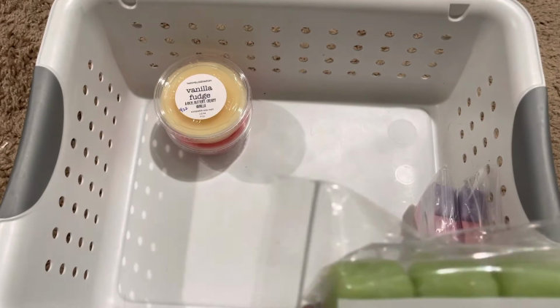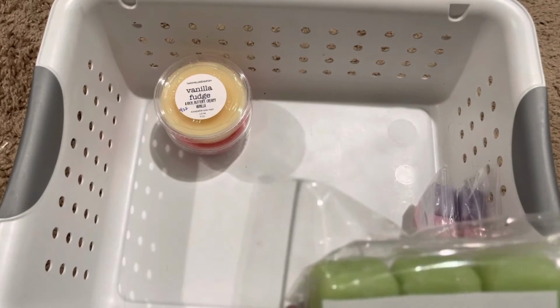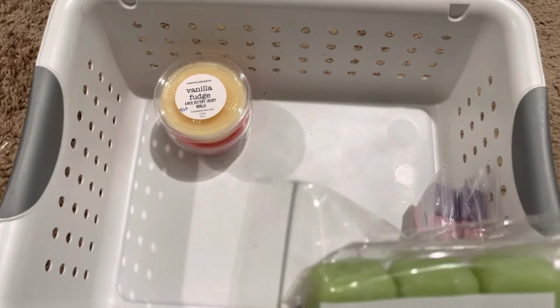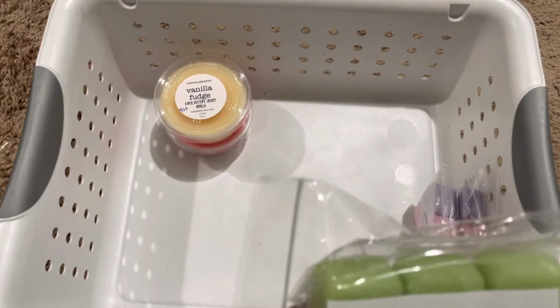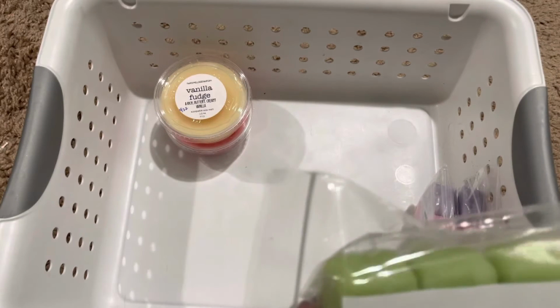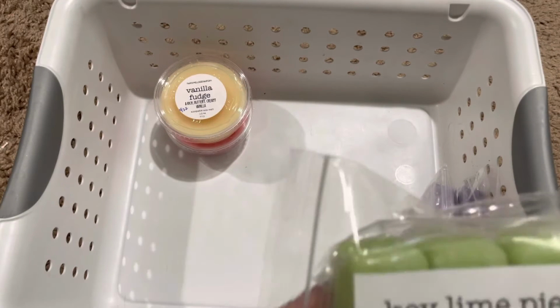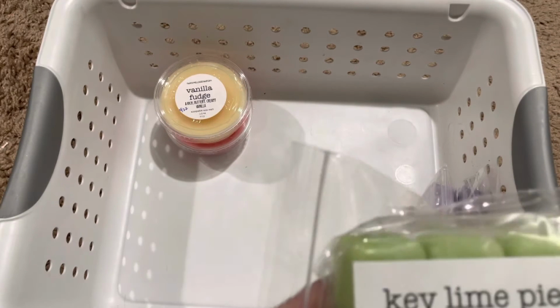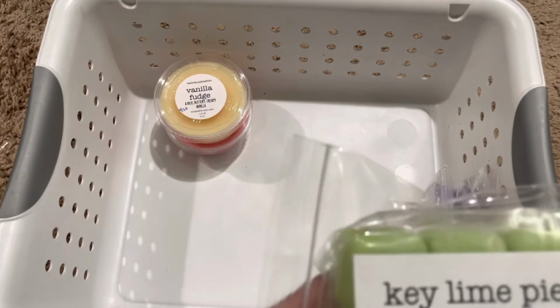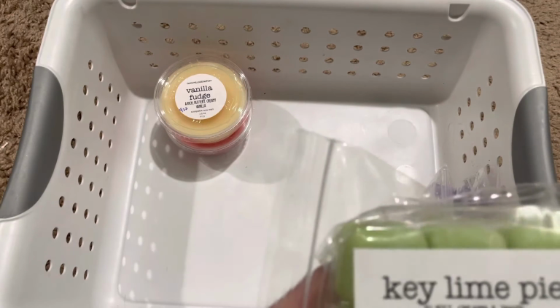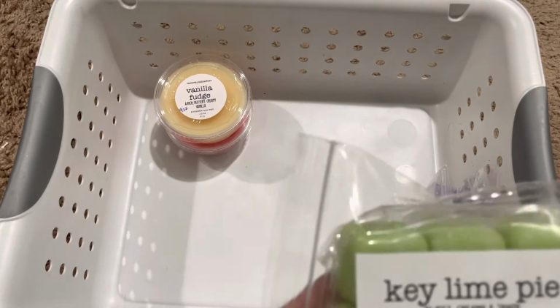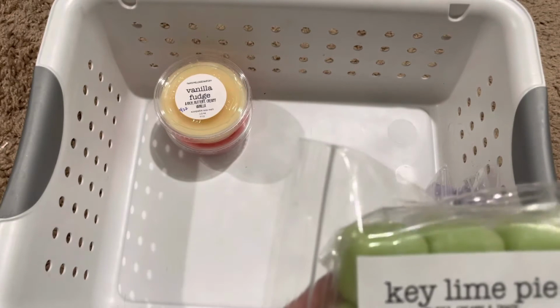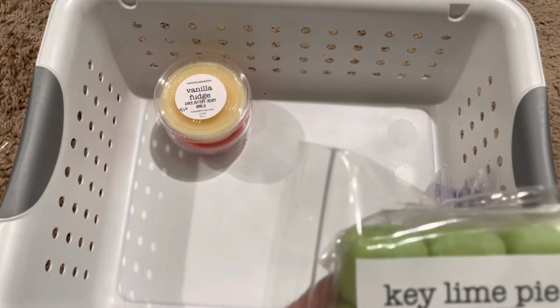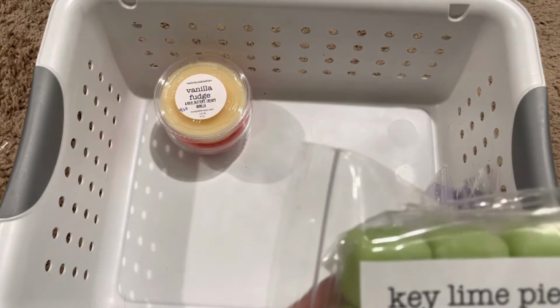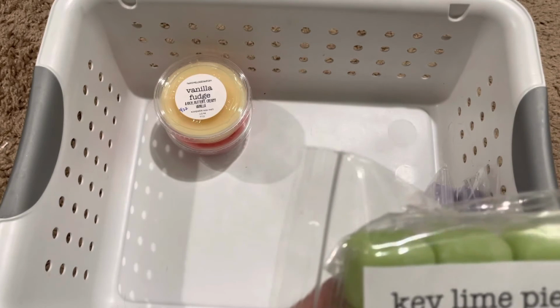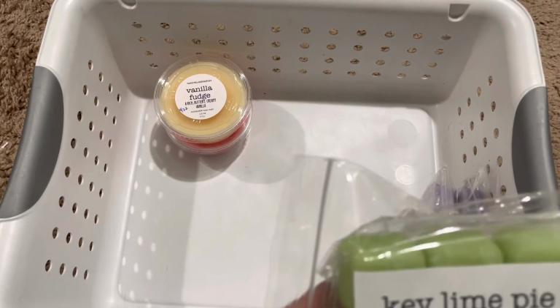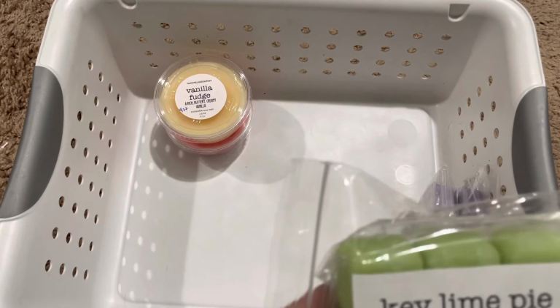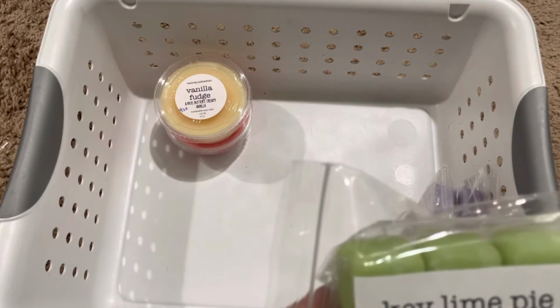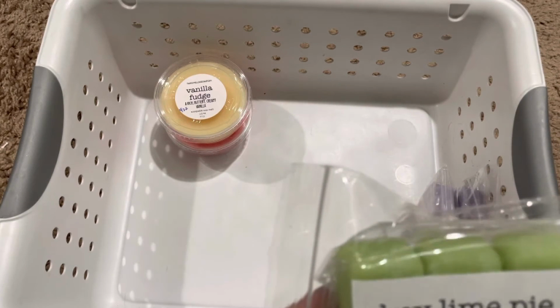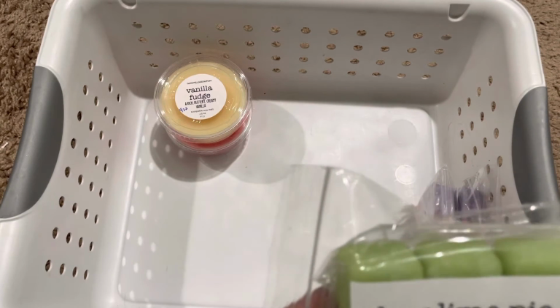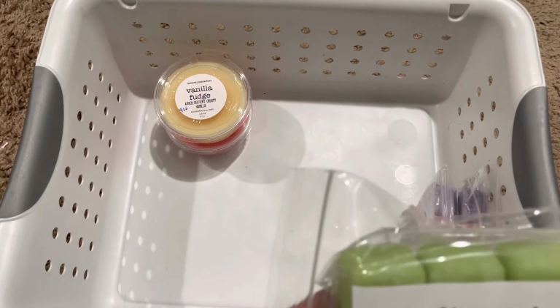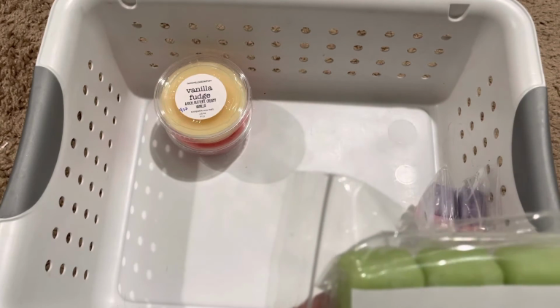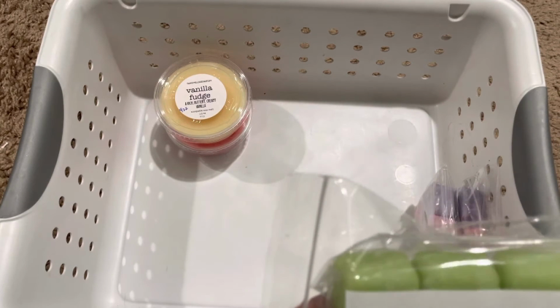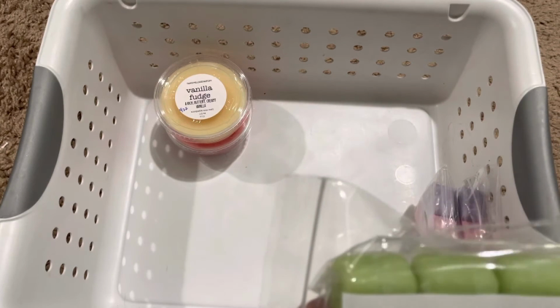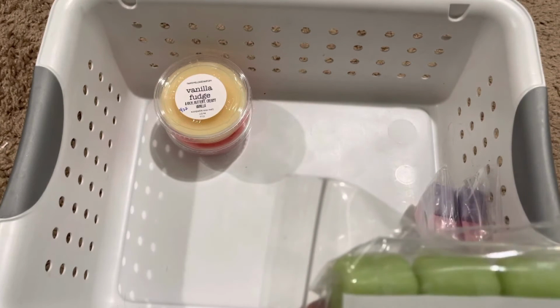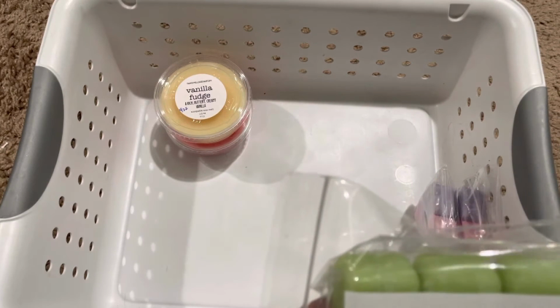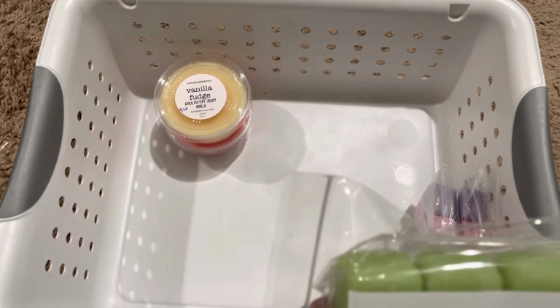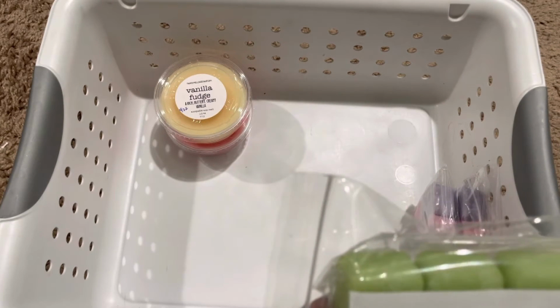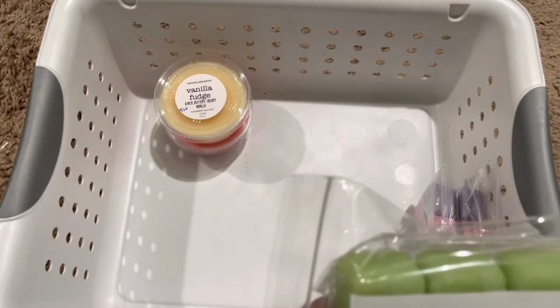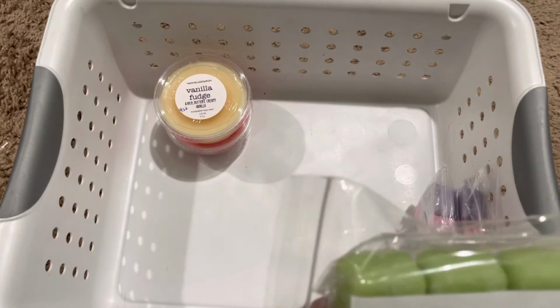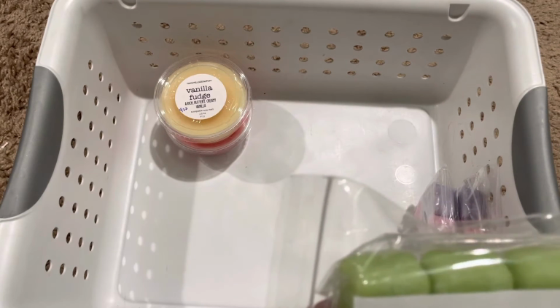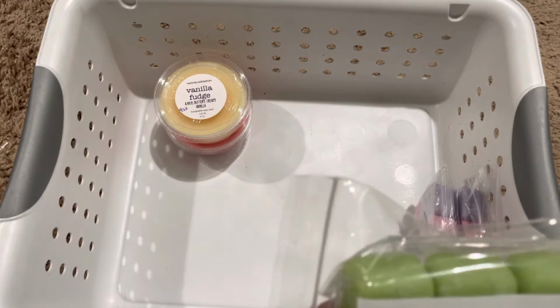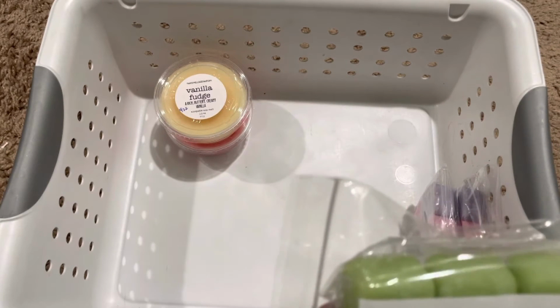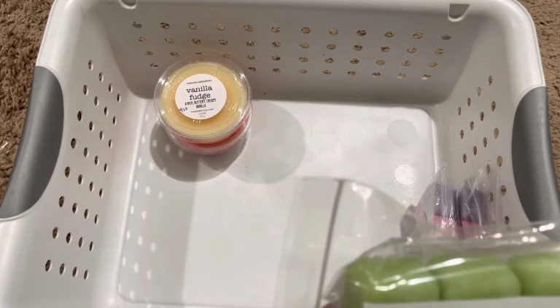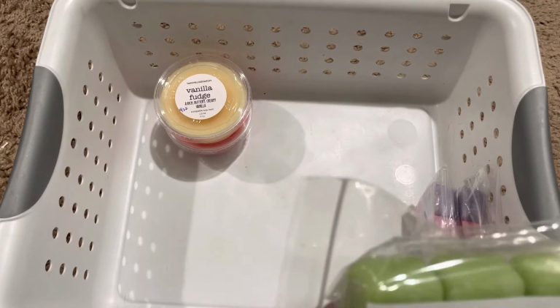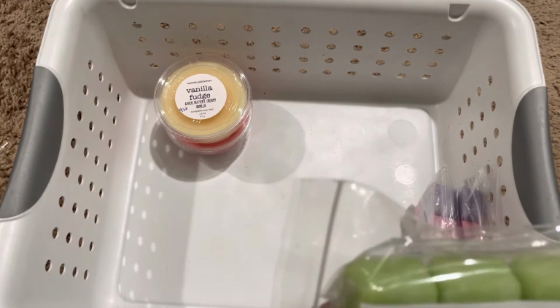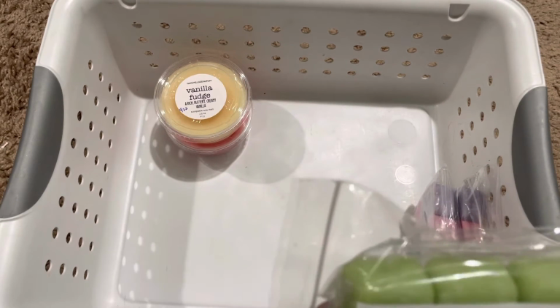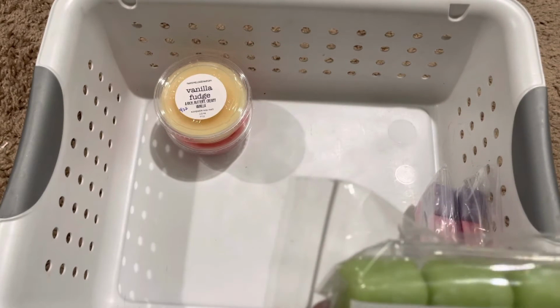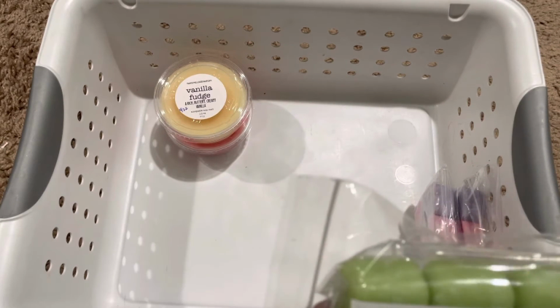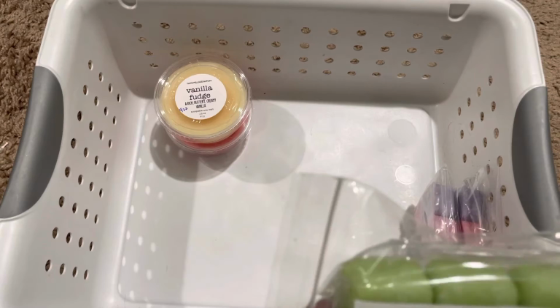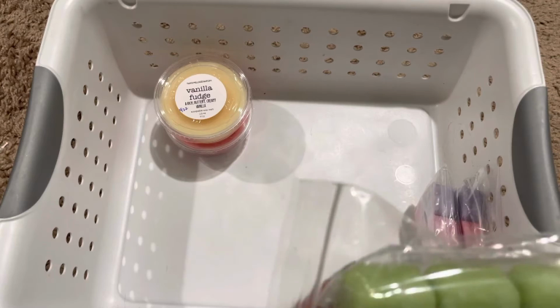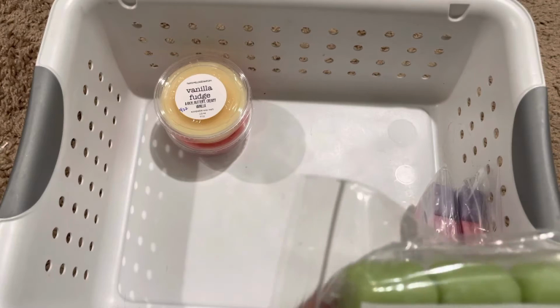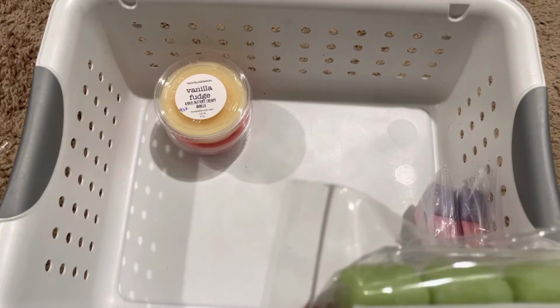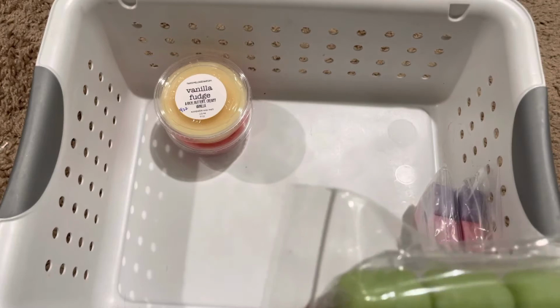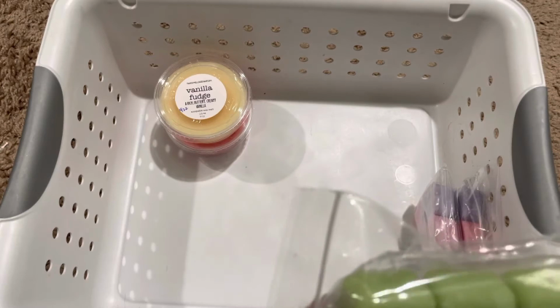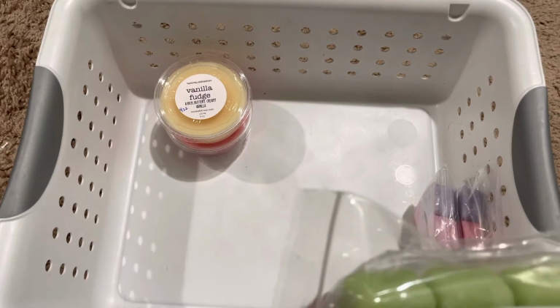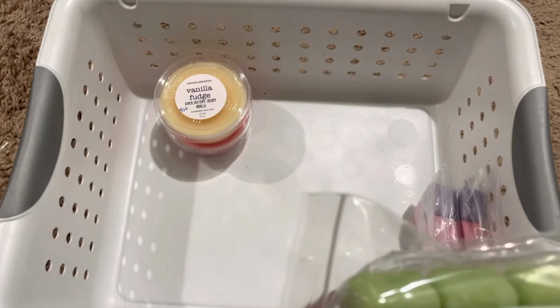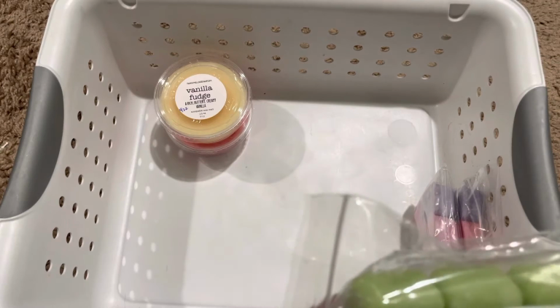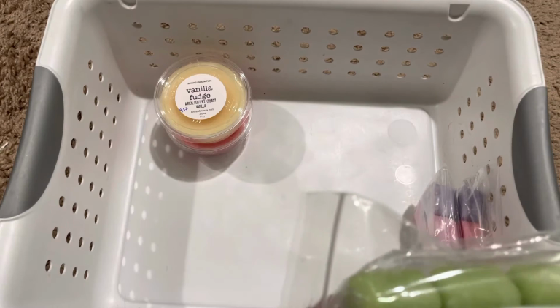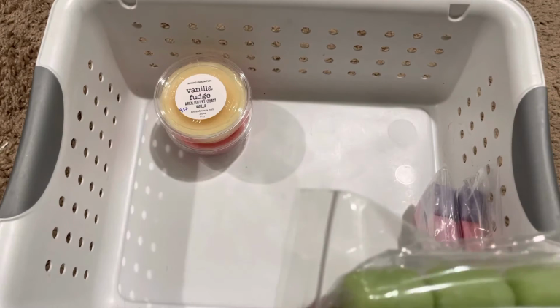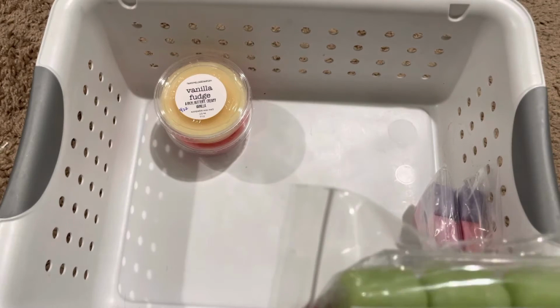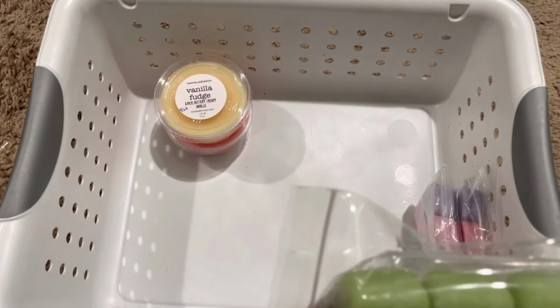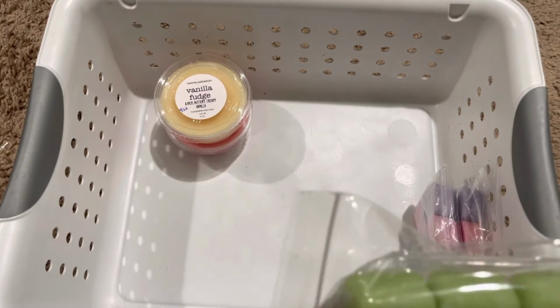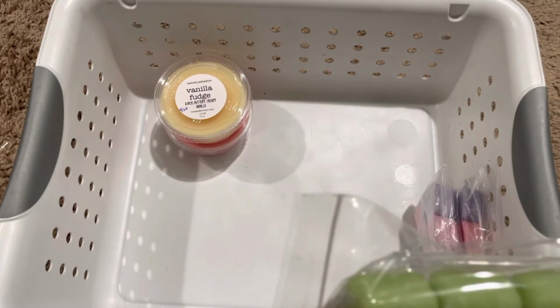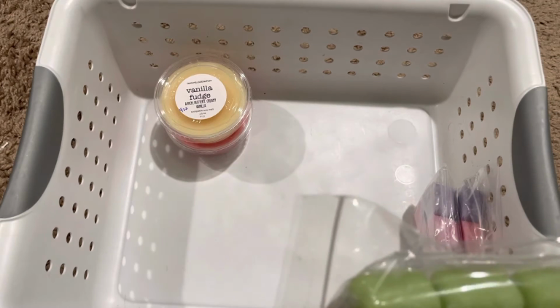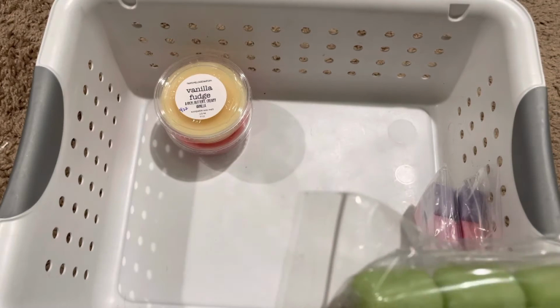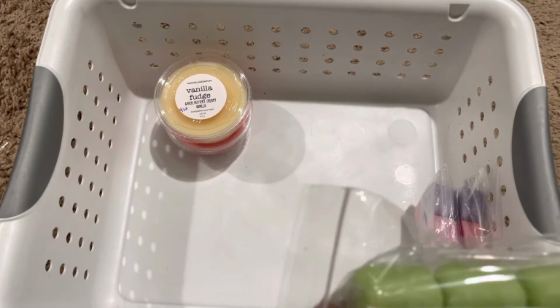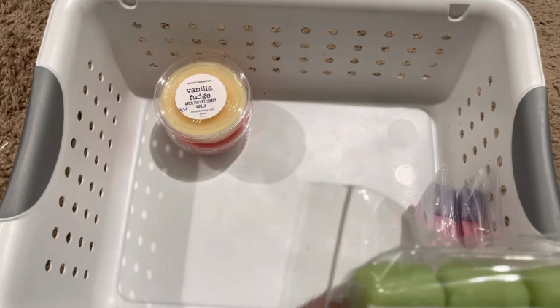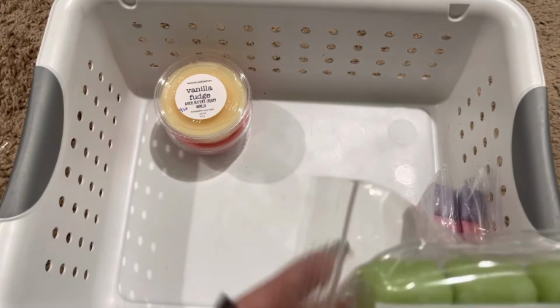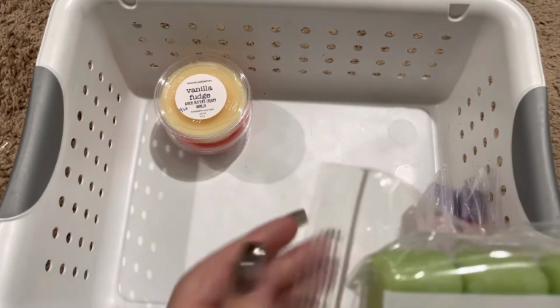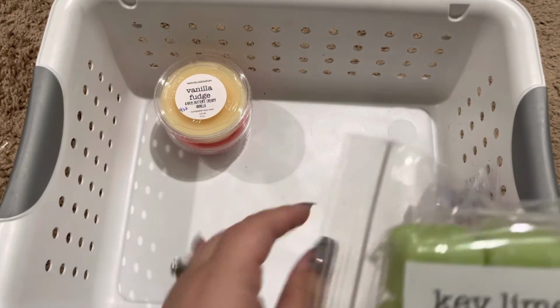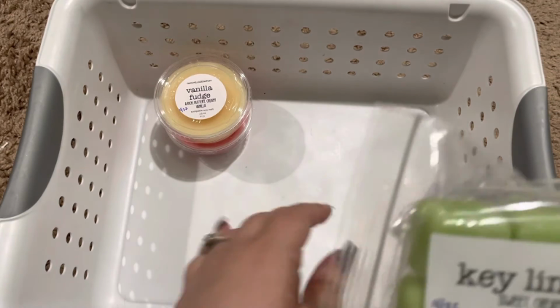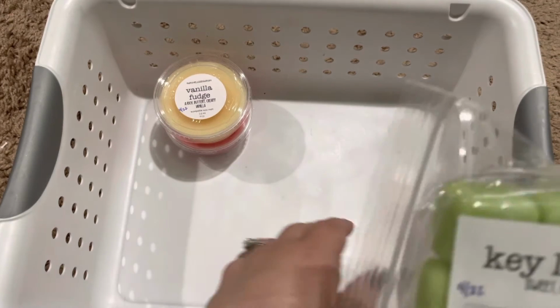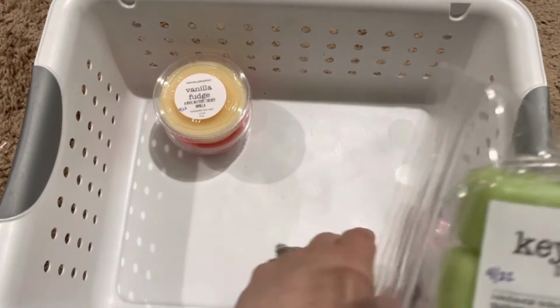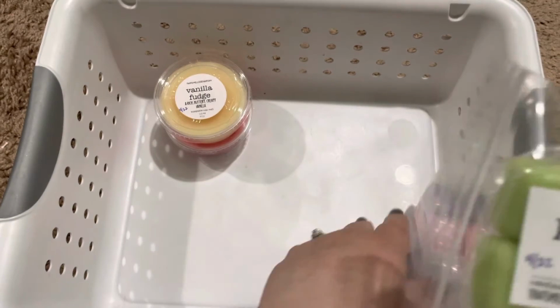Key Lime Pie. Her key lime is really authentic — really nice and creamy.